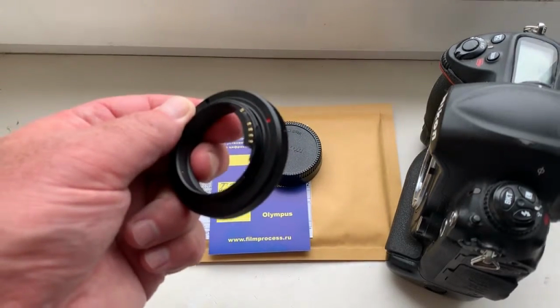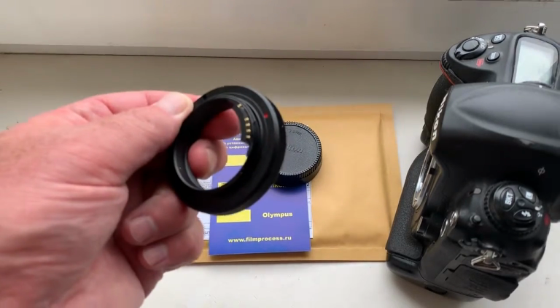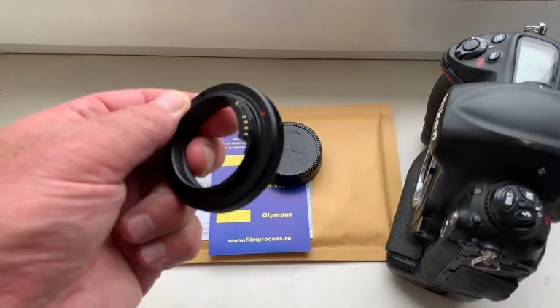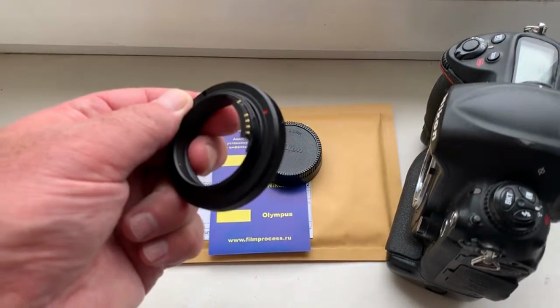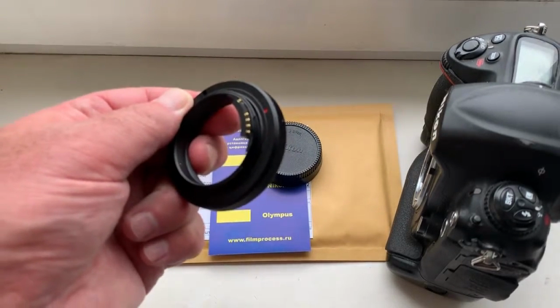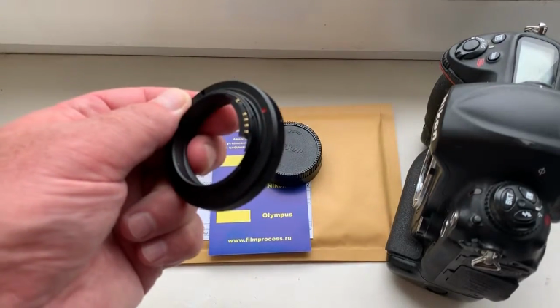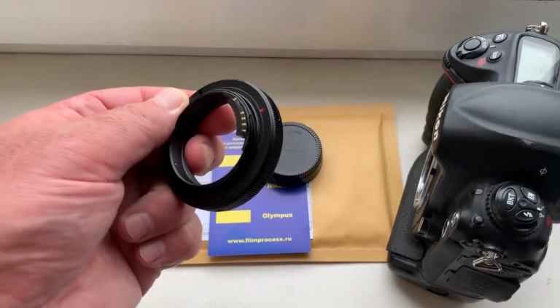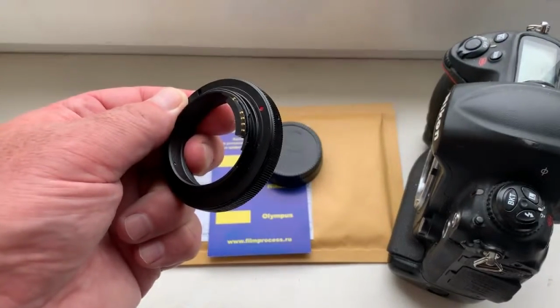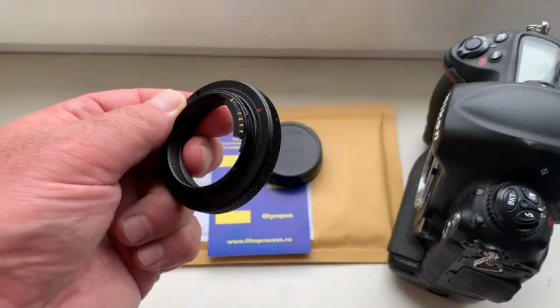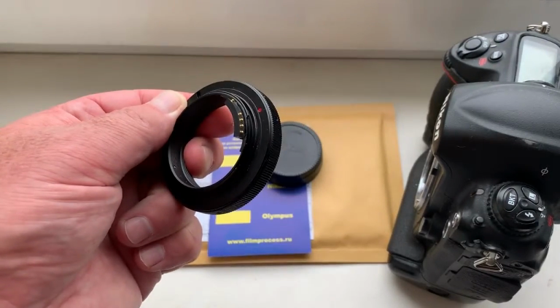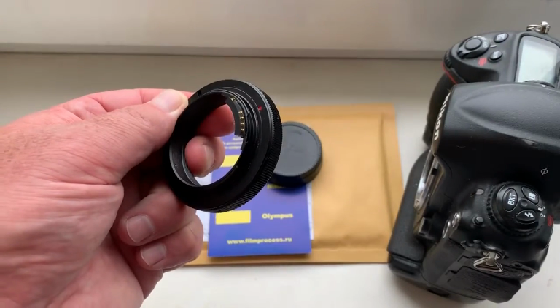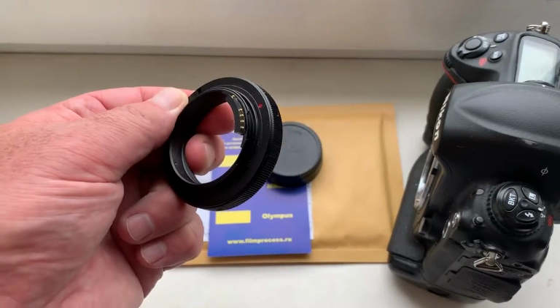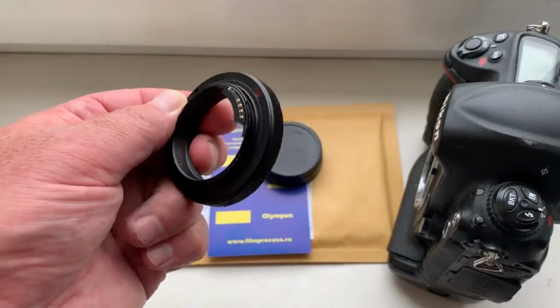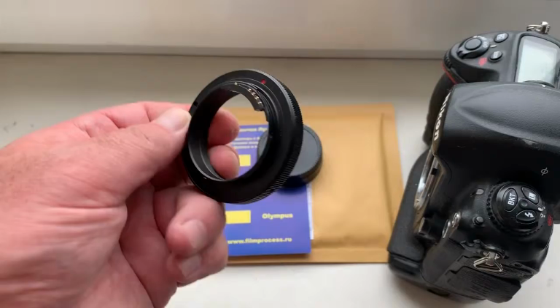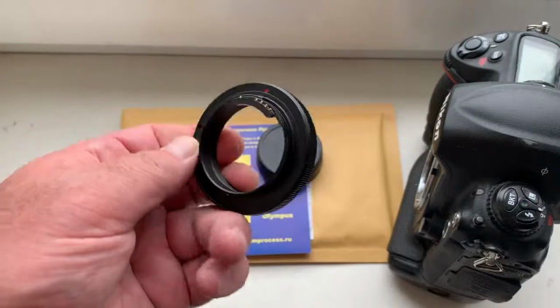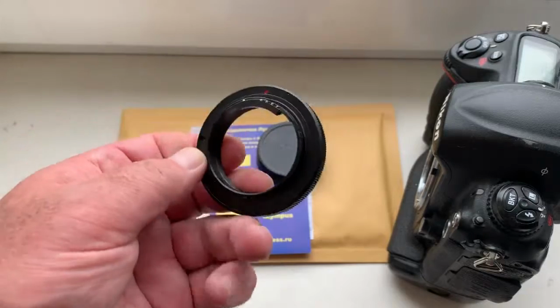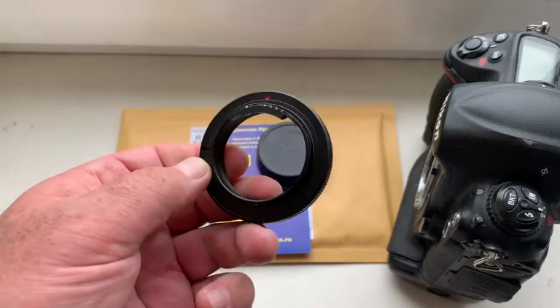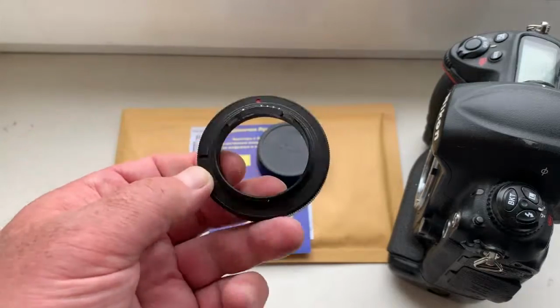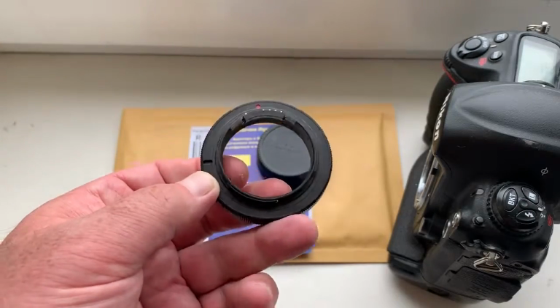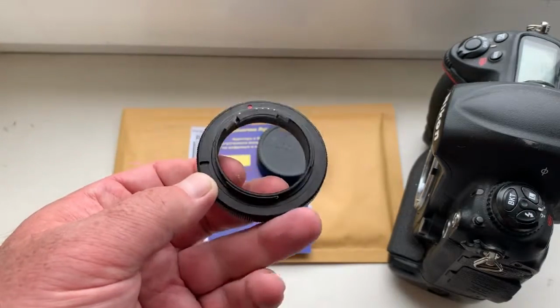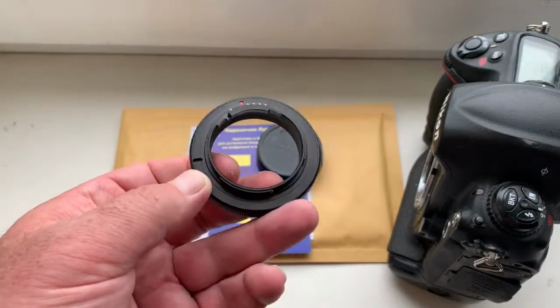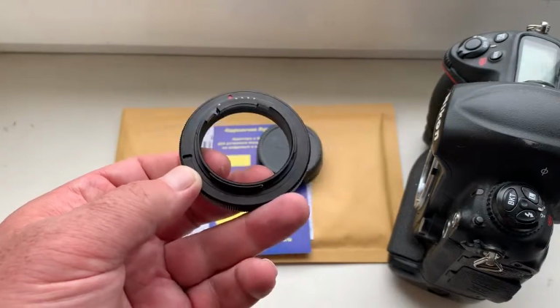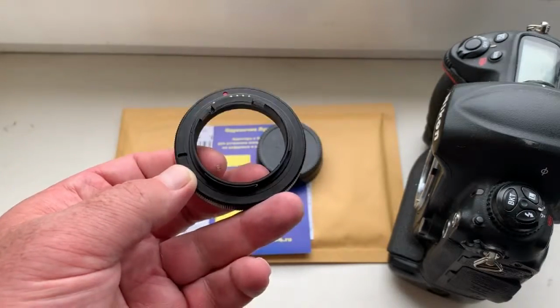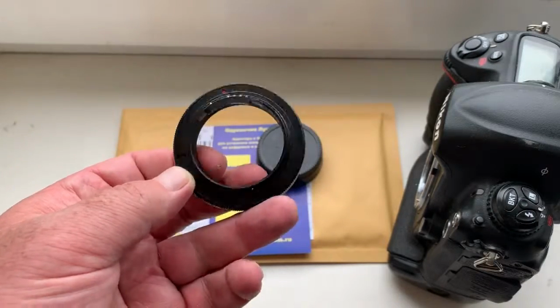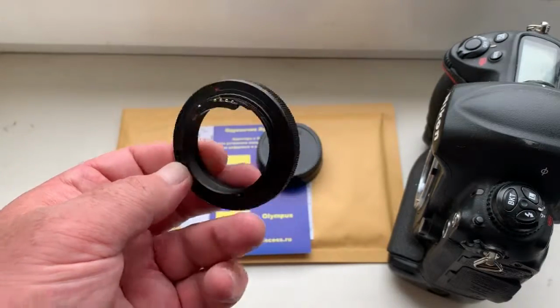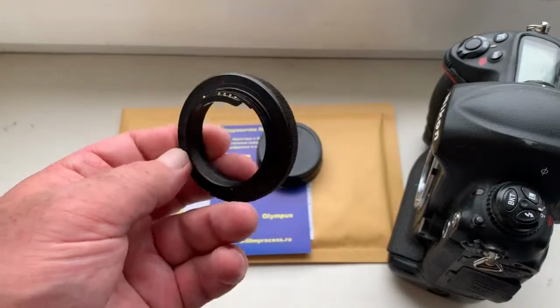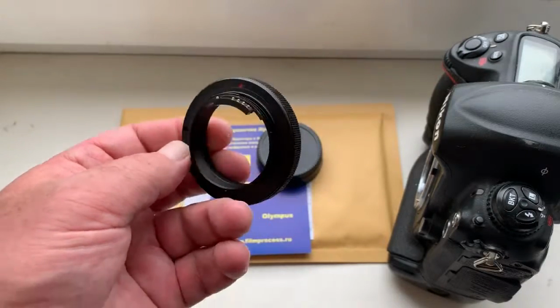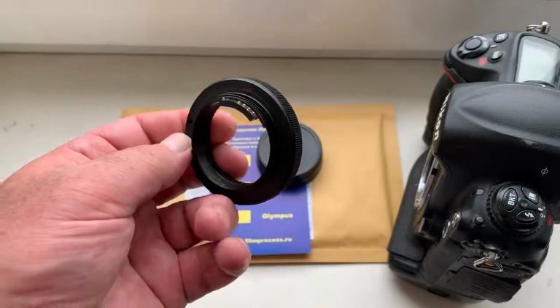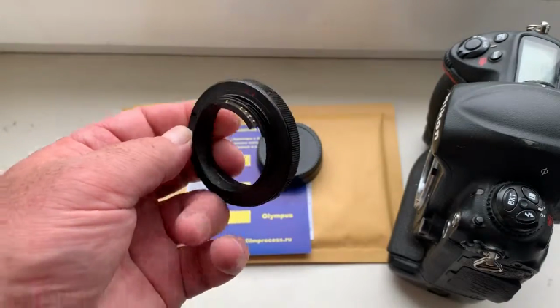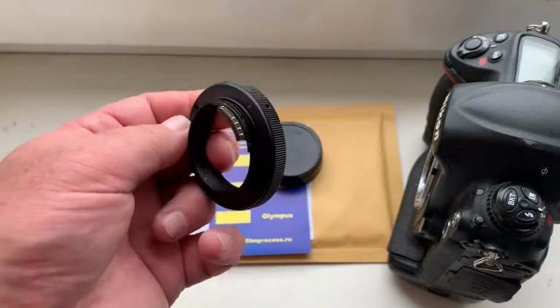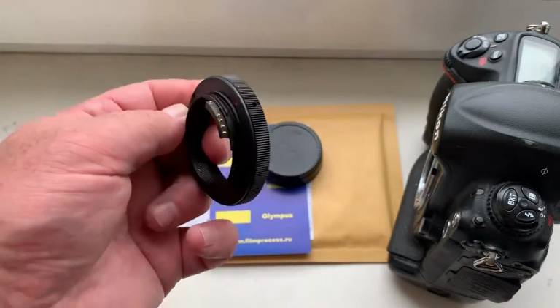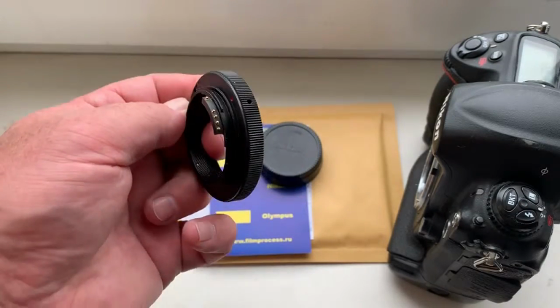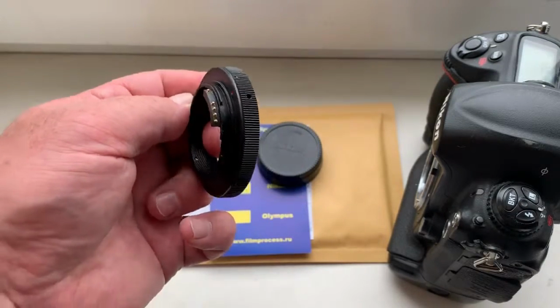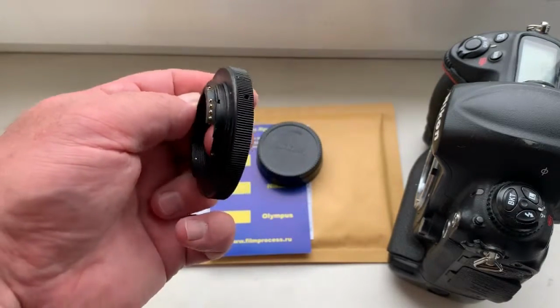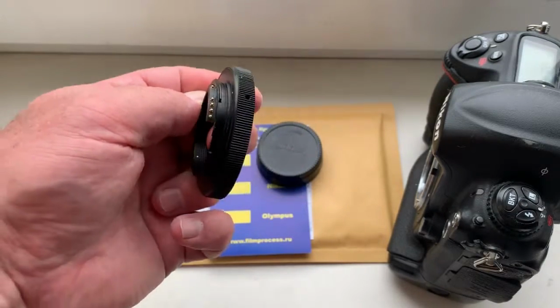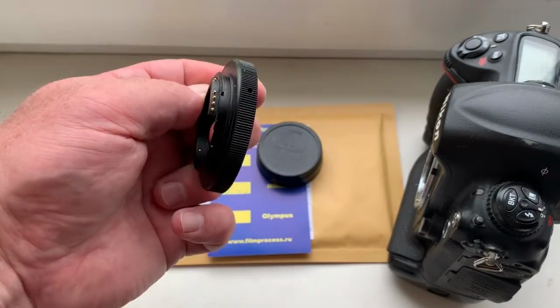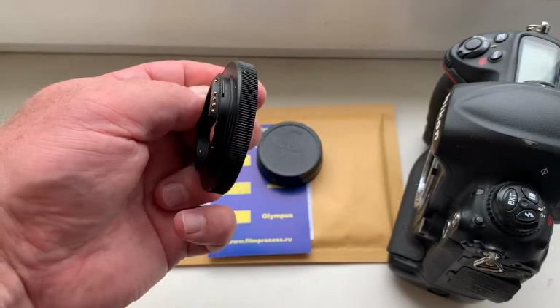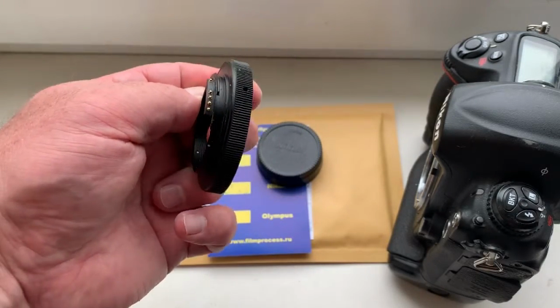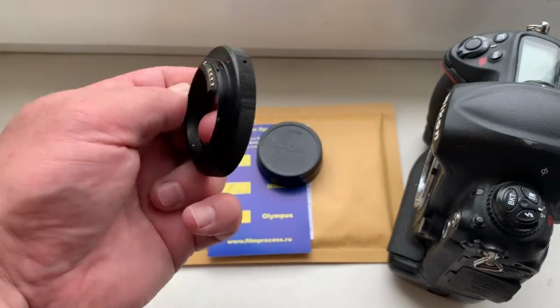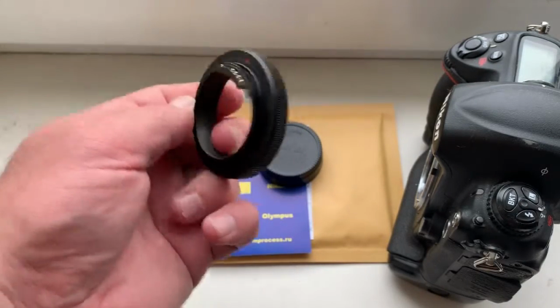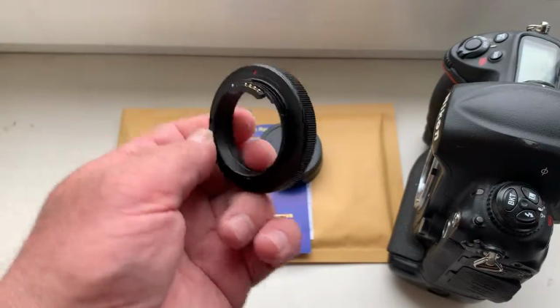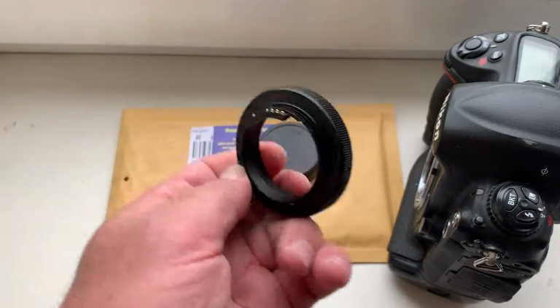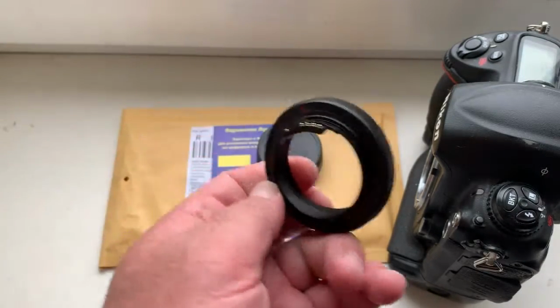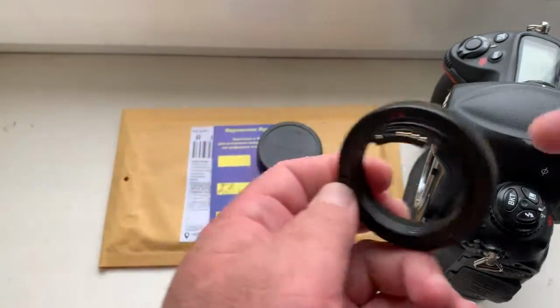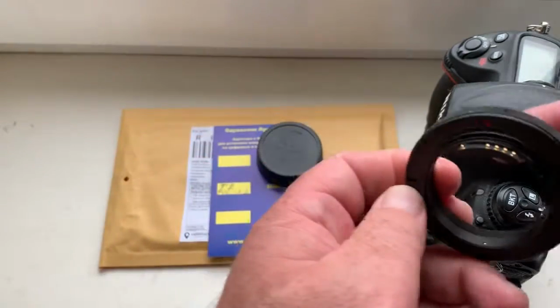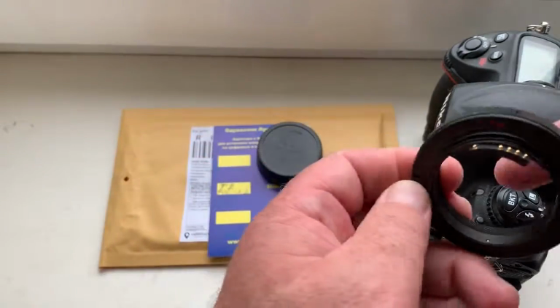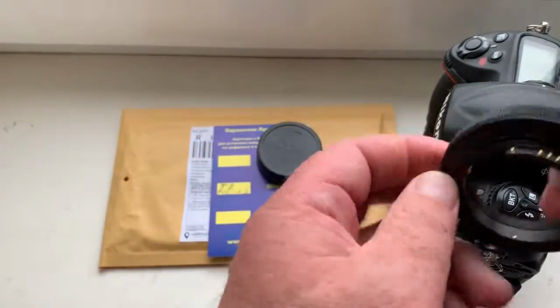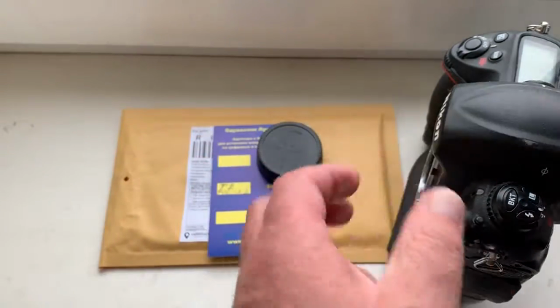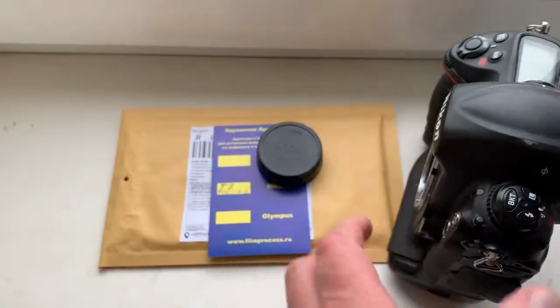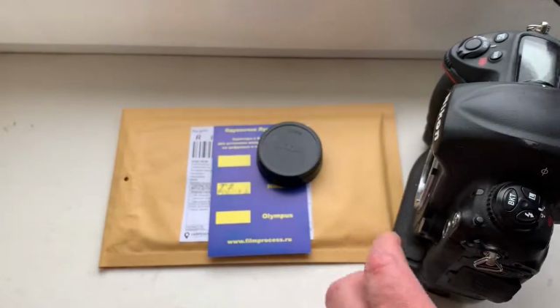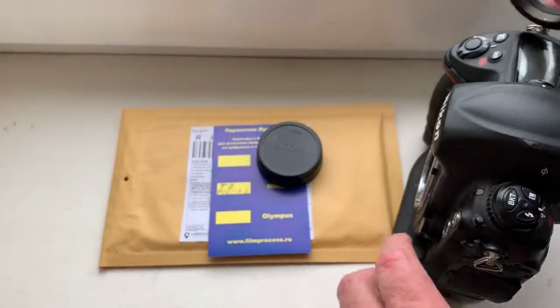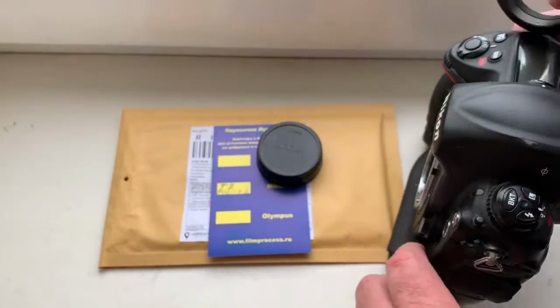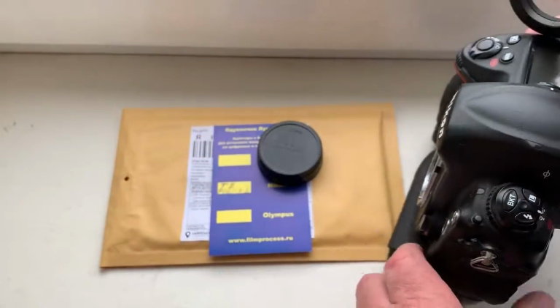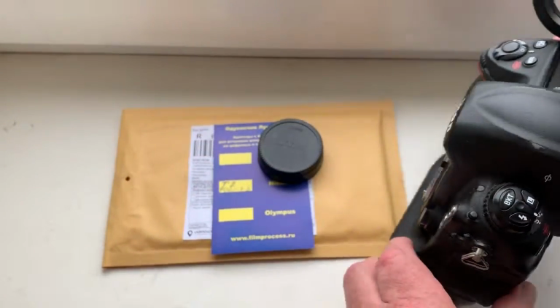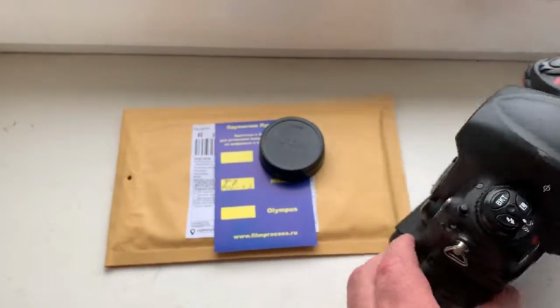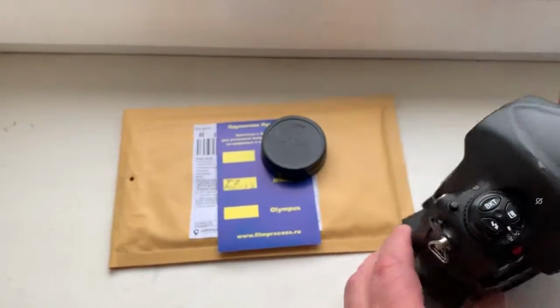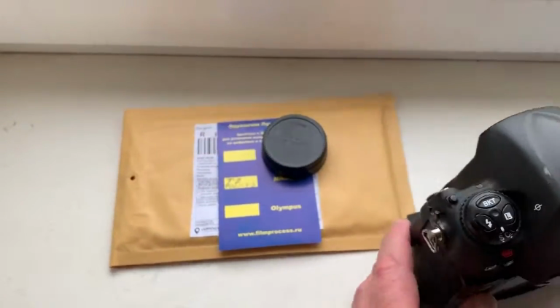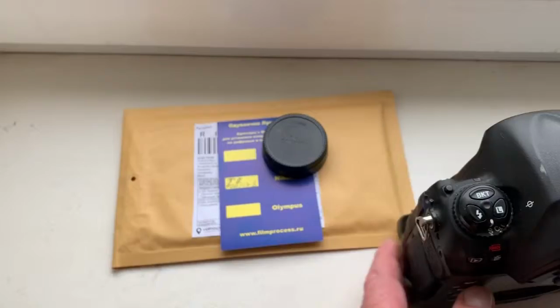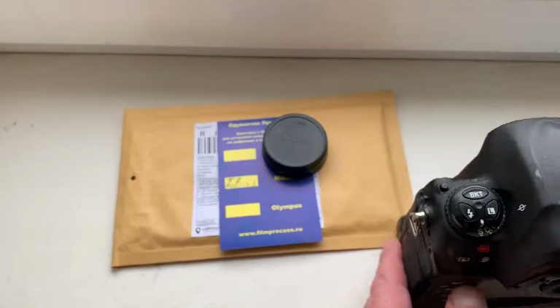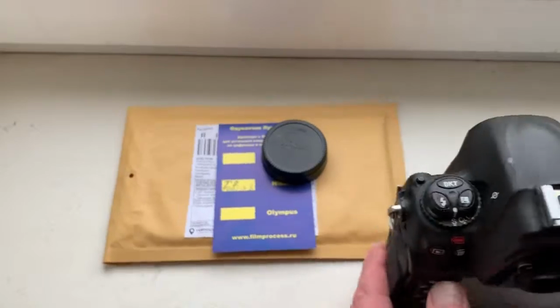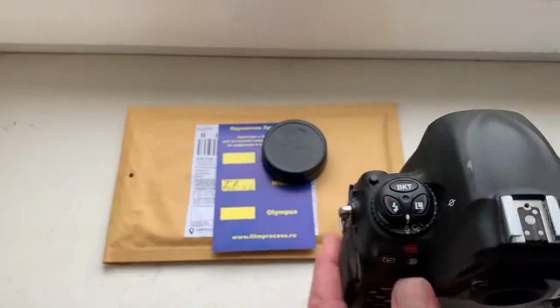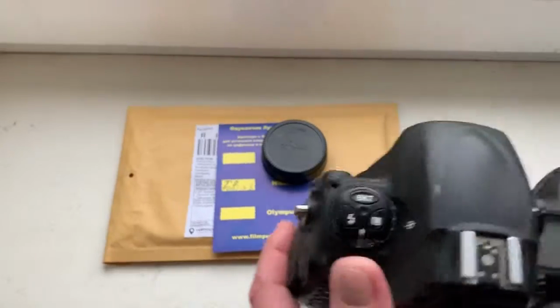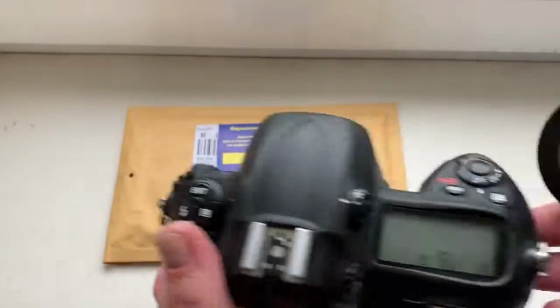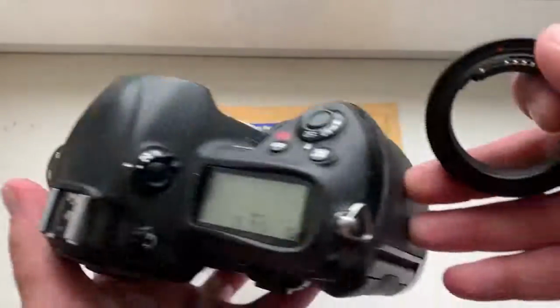Look, this is your adapter with chip. Now I check it in my camera.